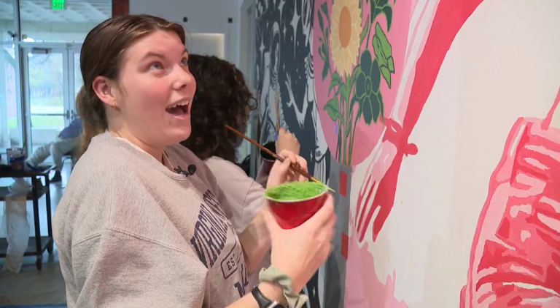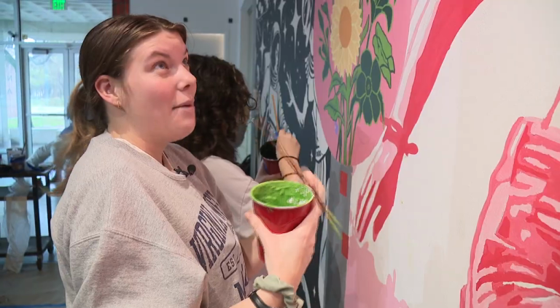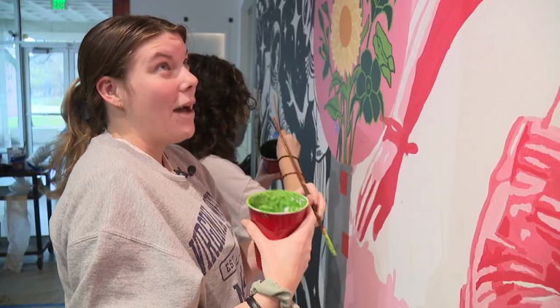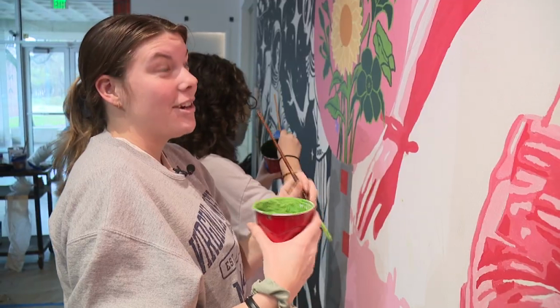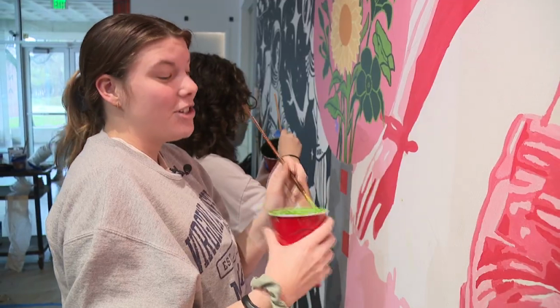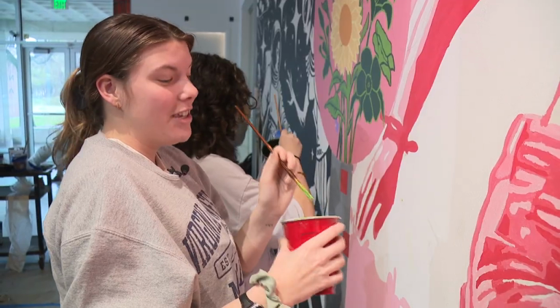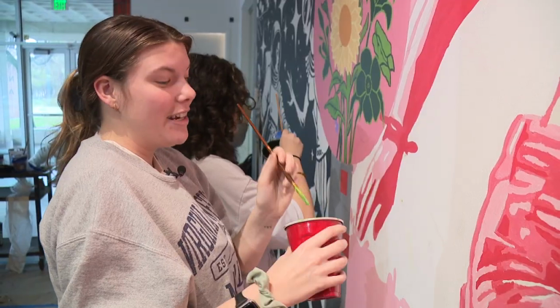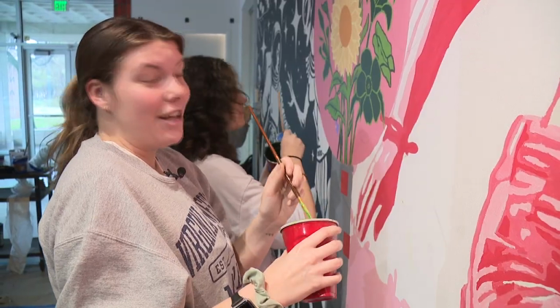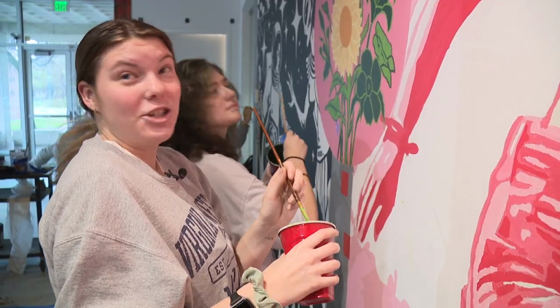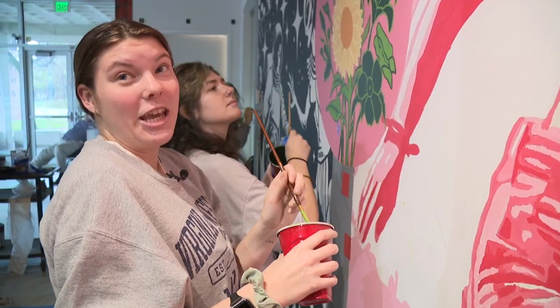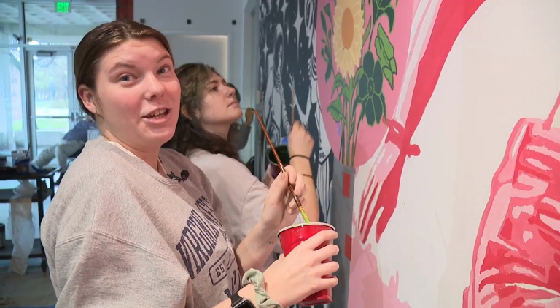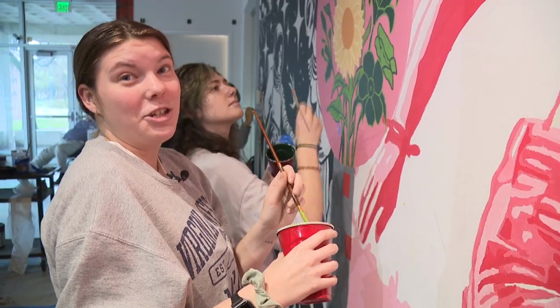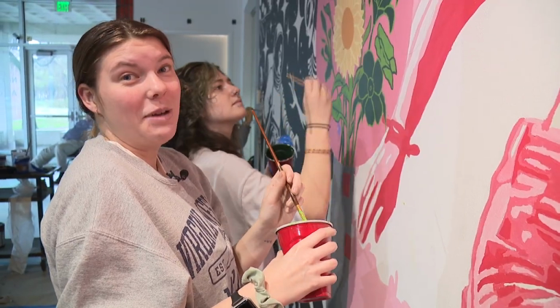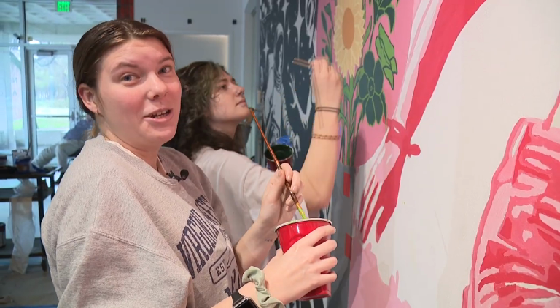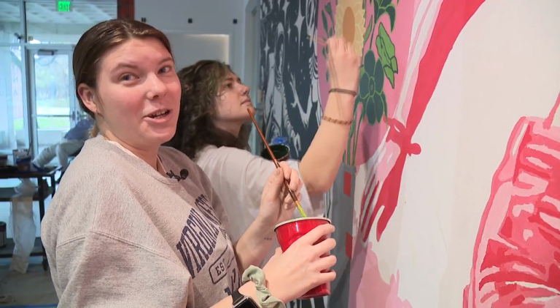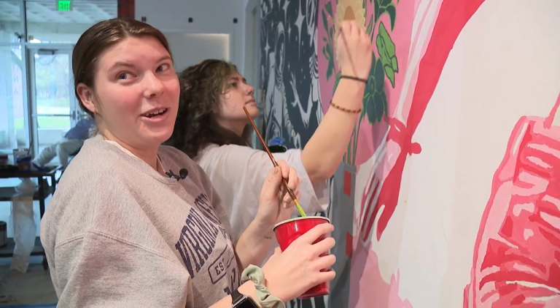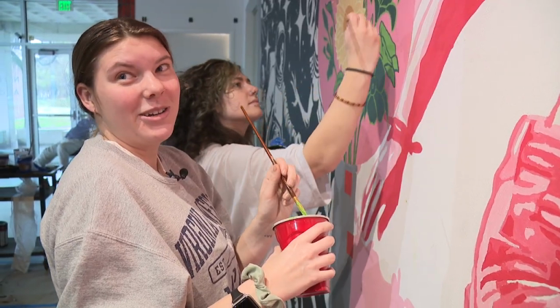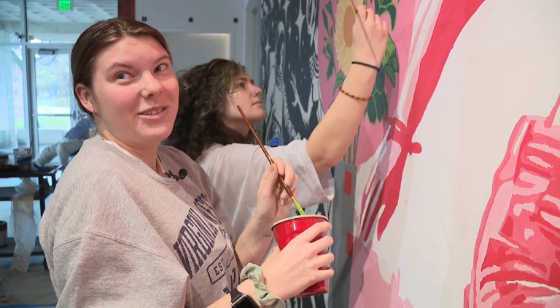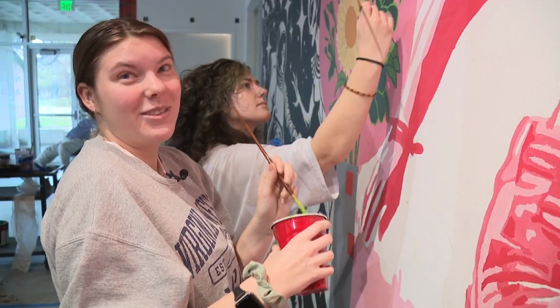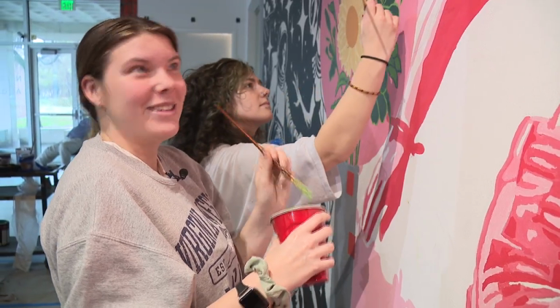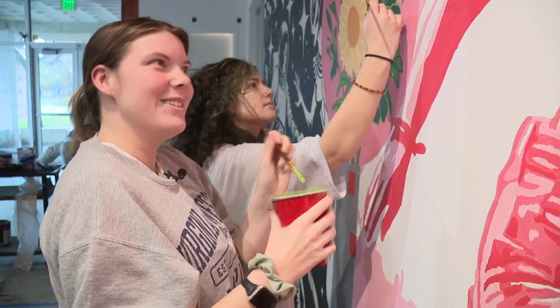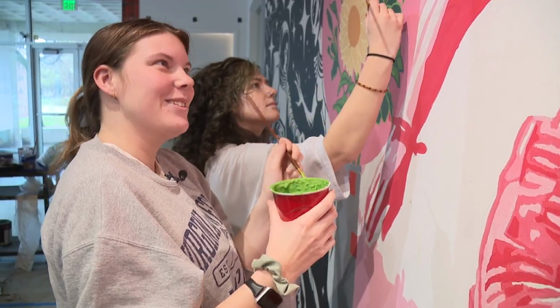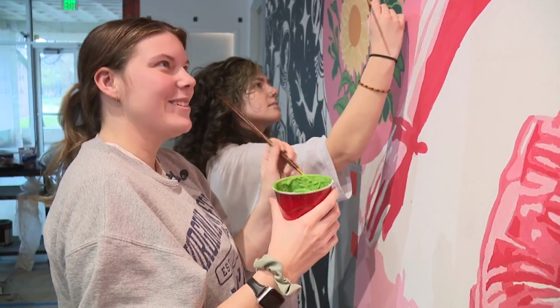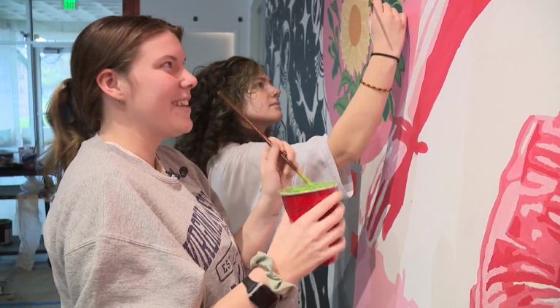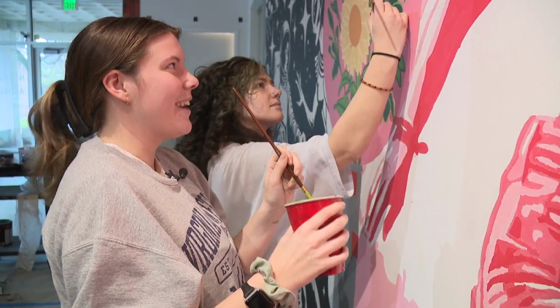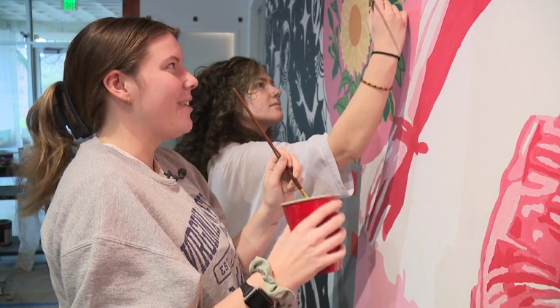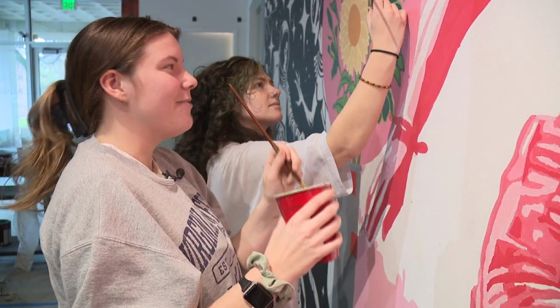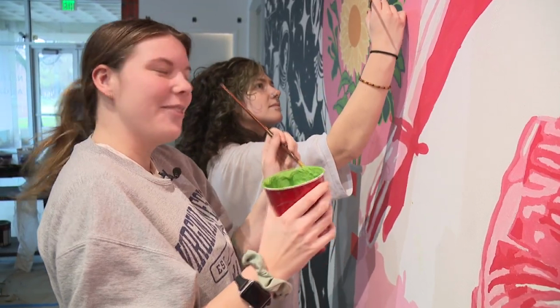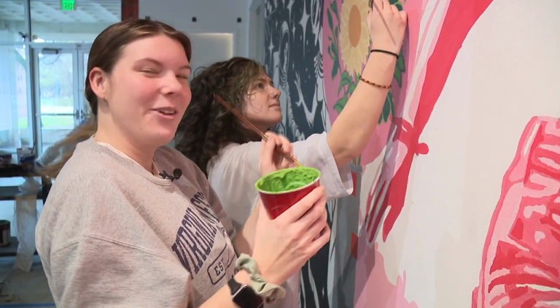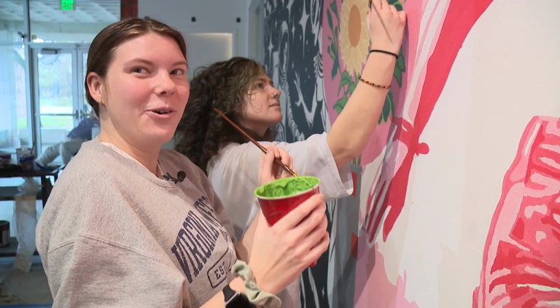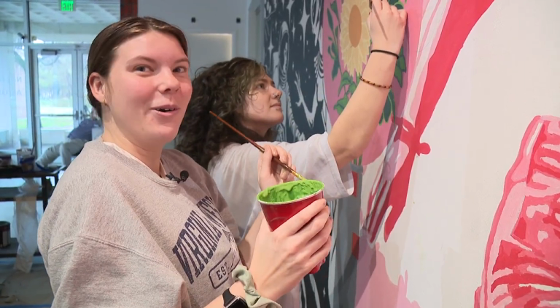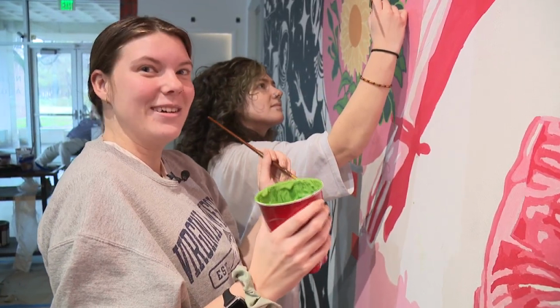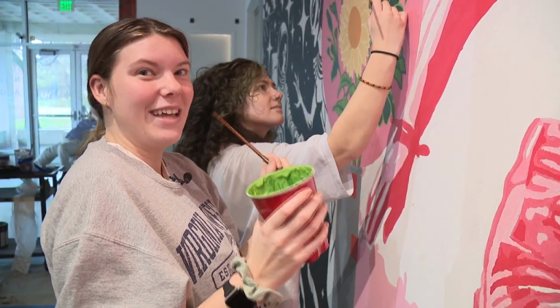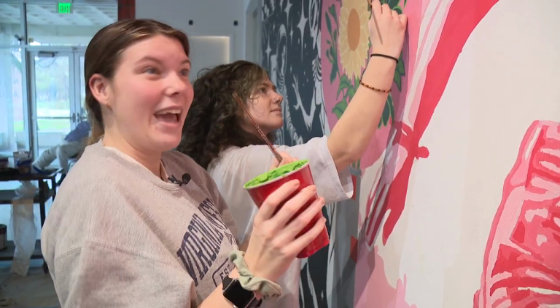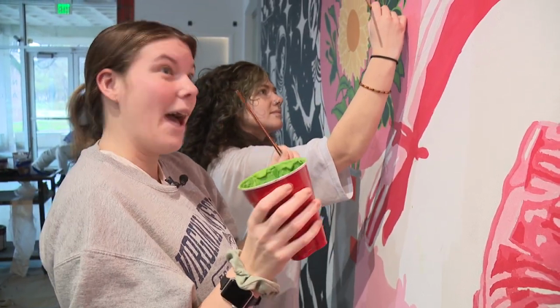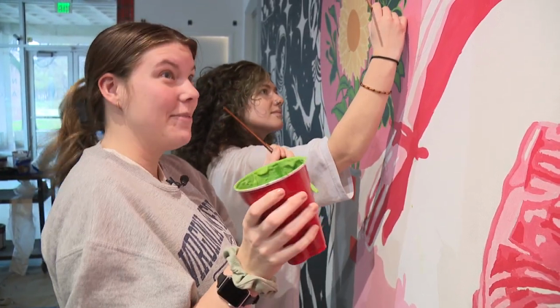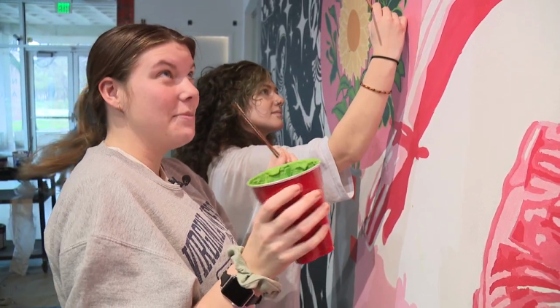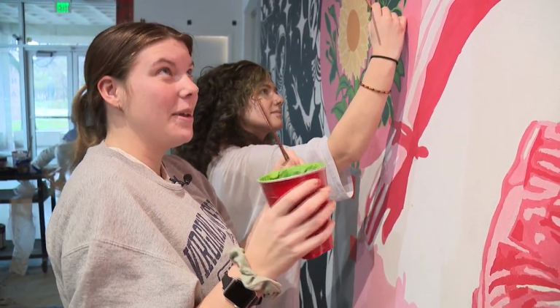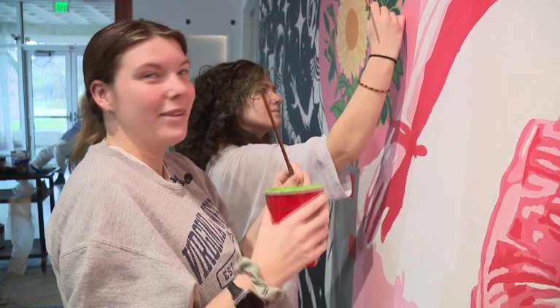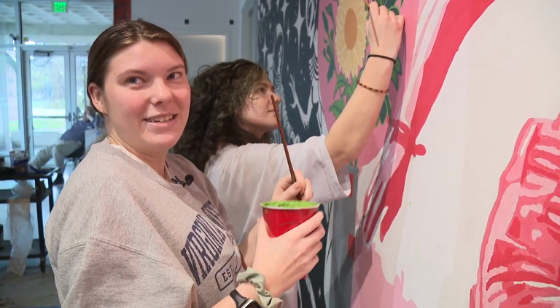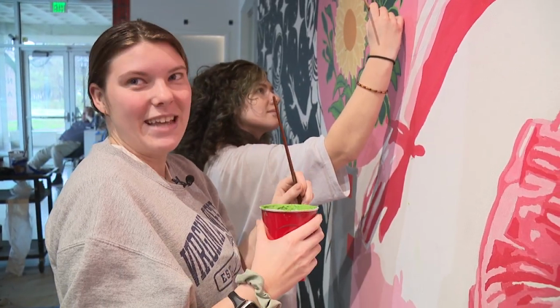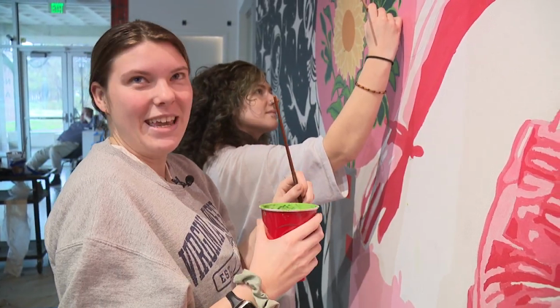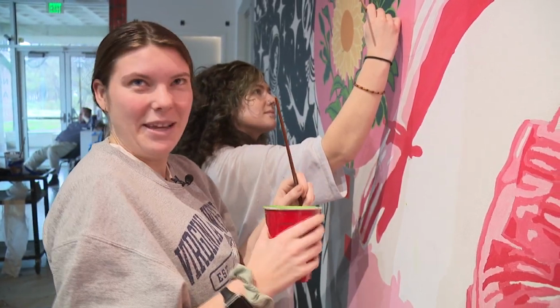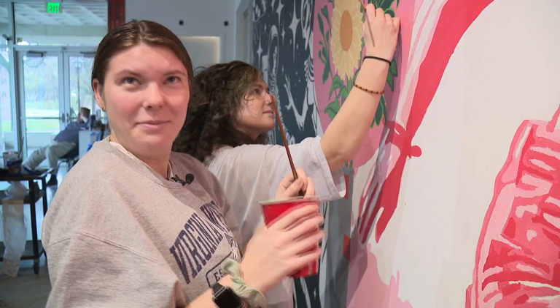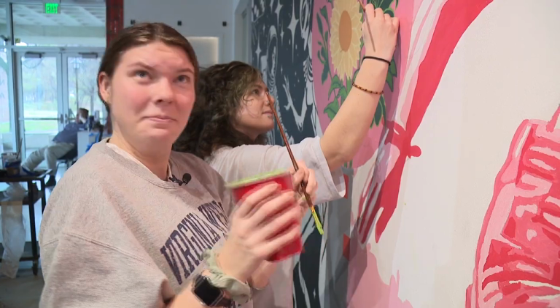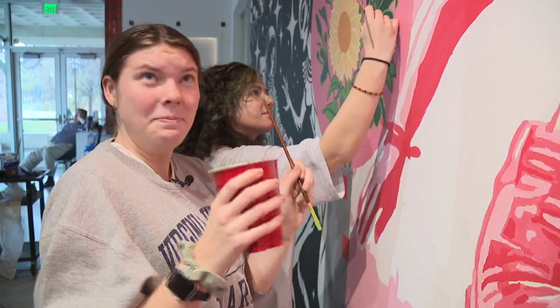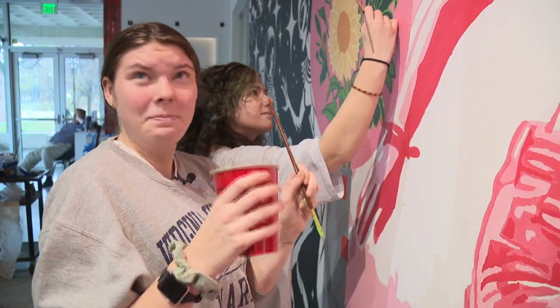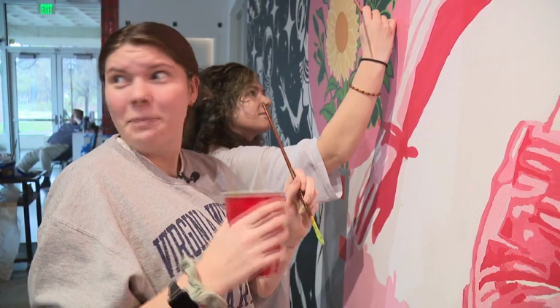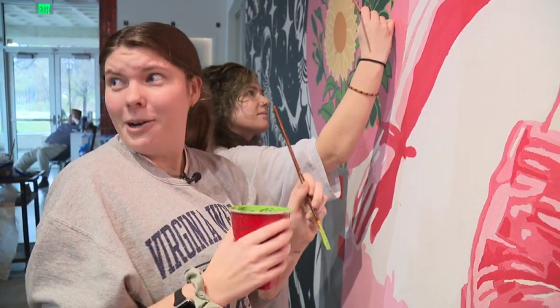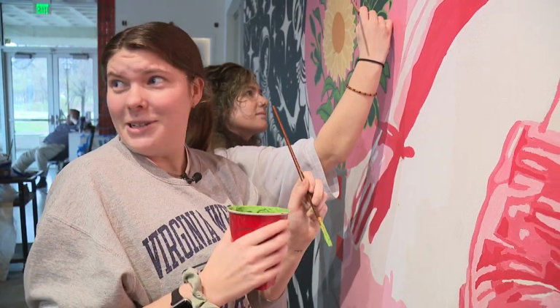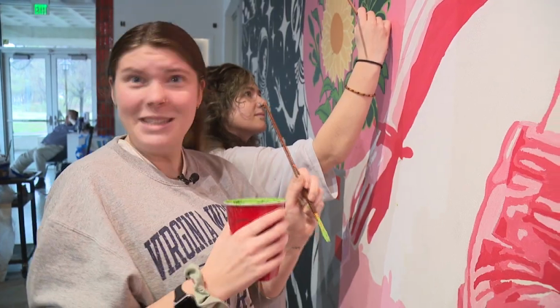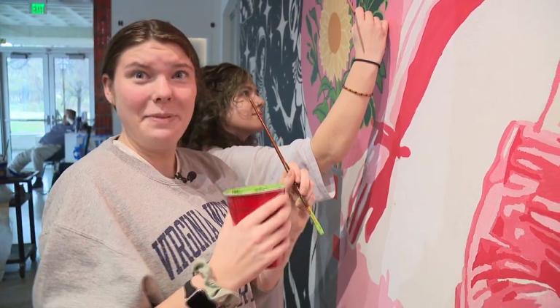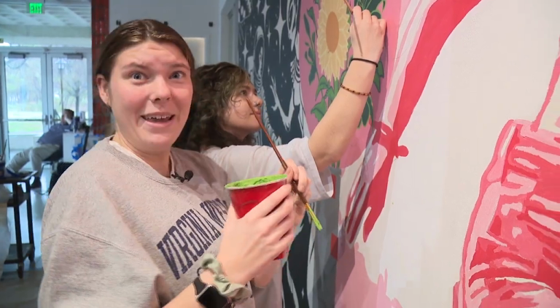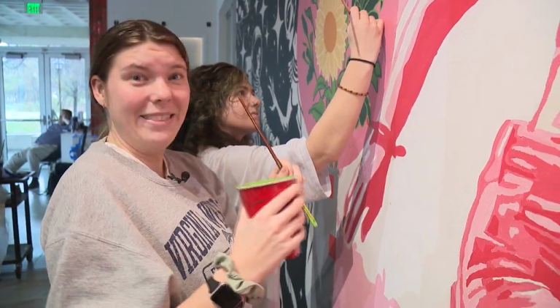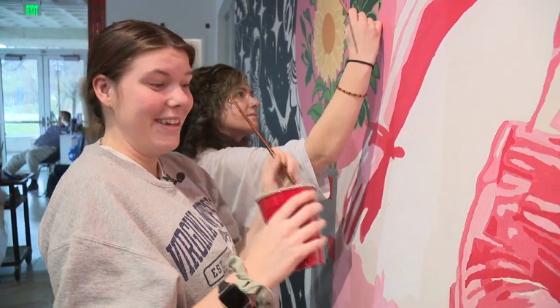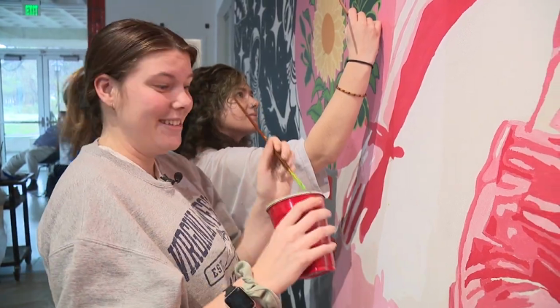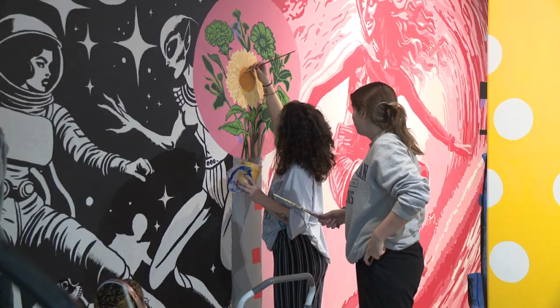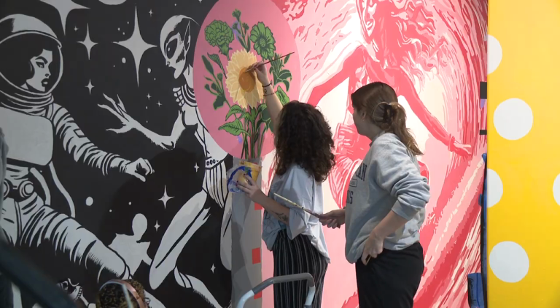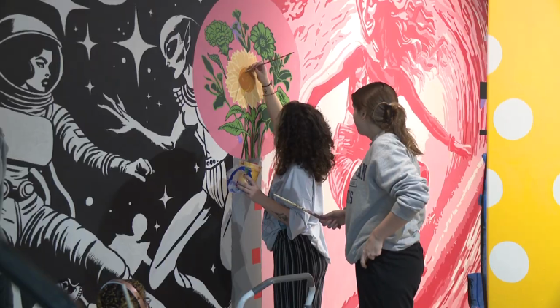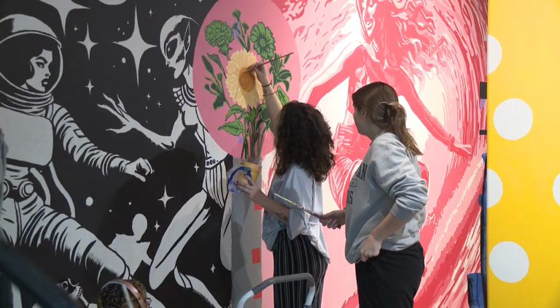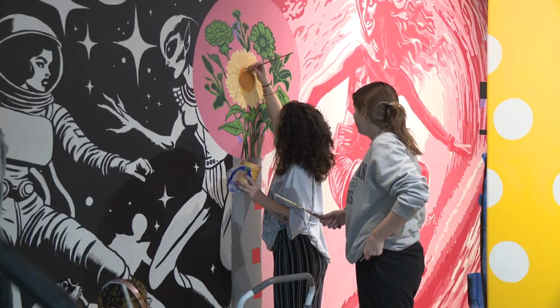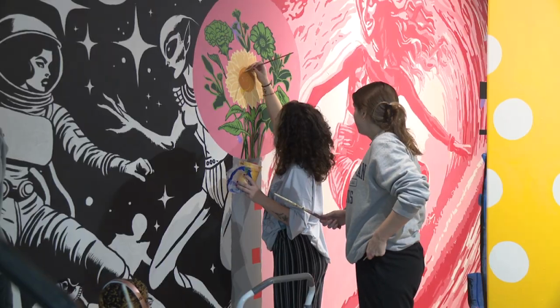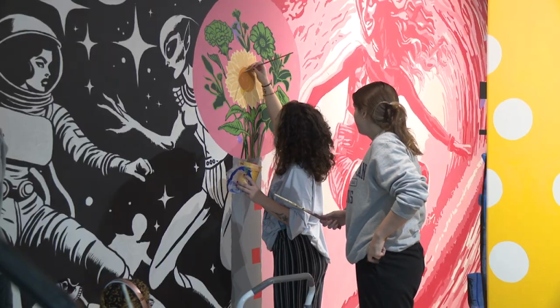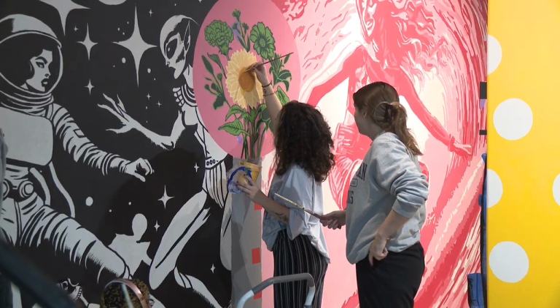I'm actually an education major, so this is just a fun little course I happen to be able to take and participate in. It's like a happy surprise.